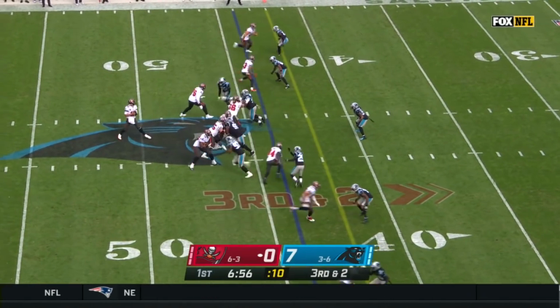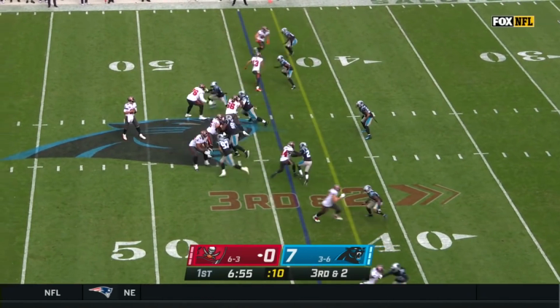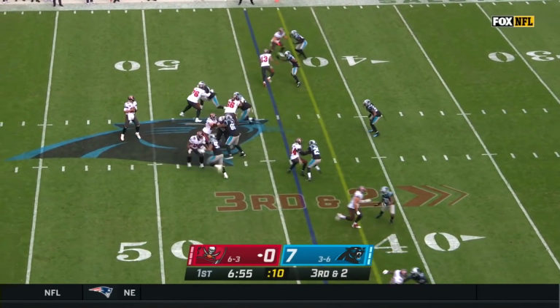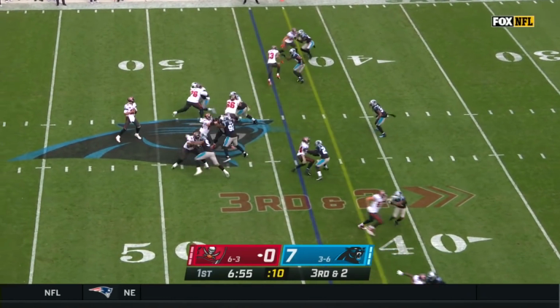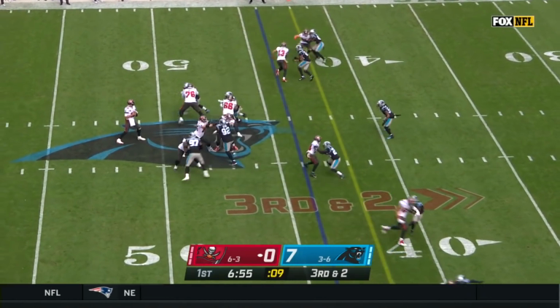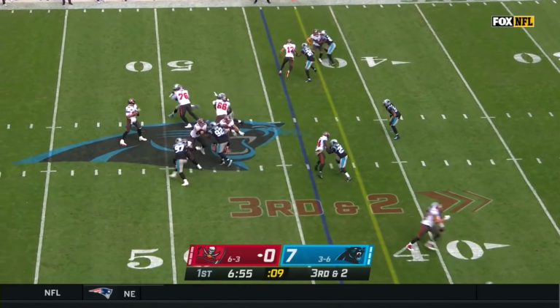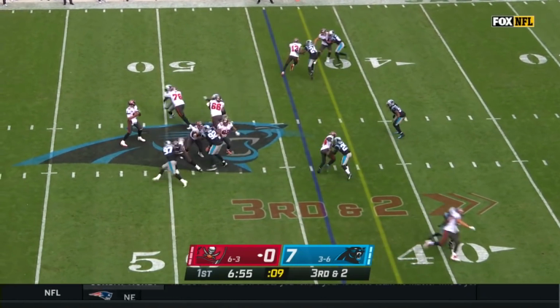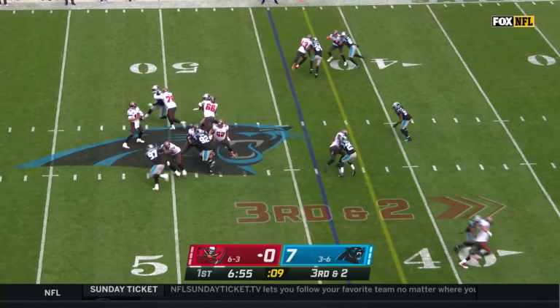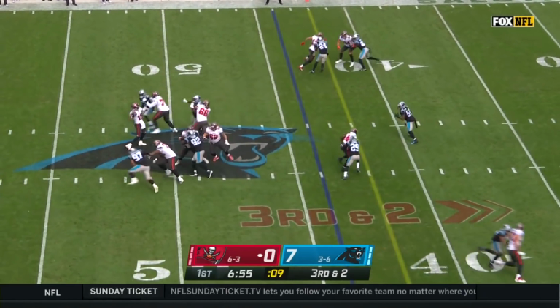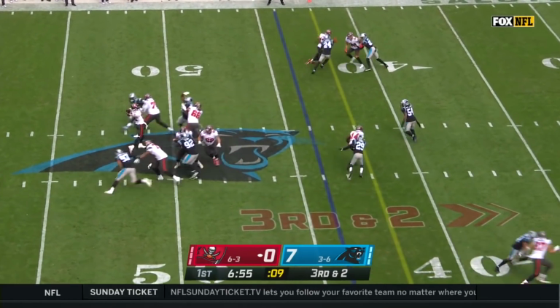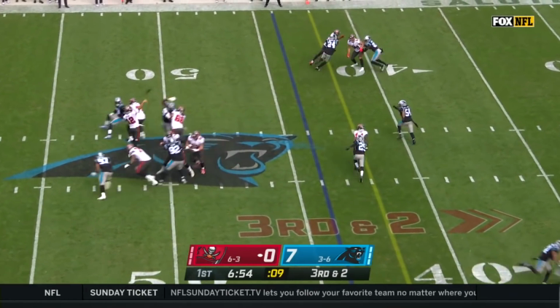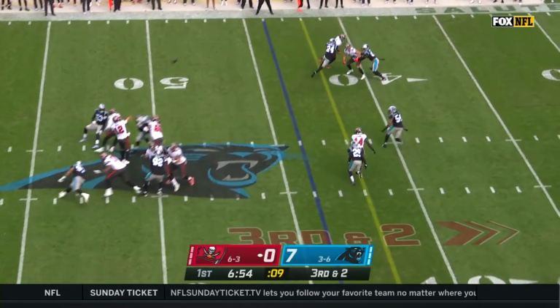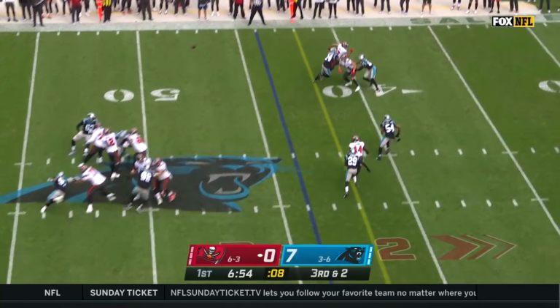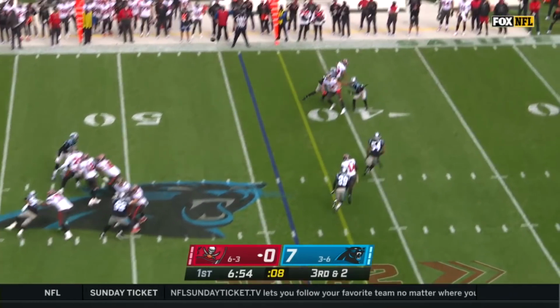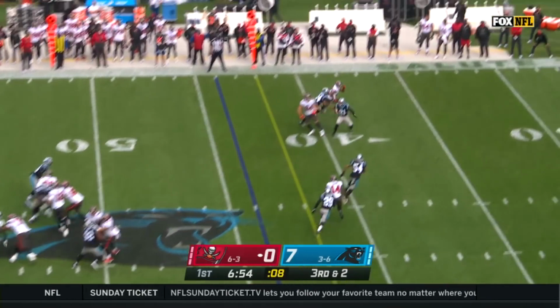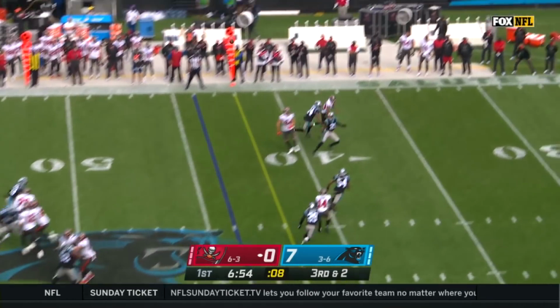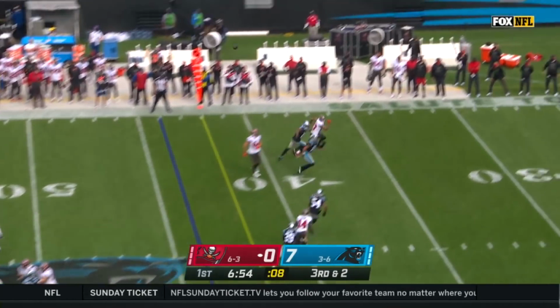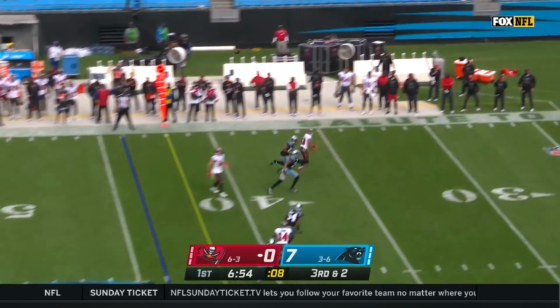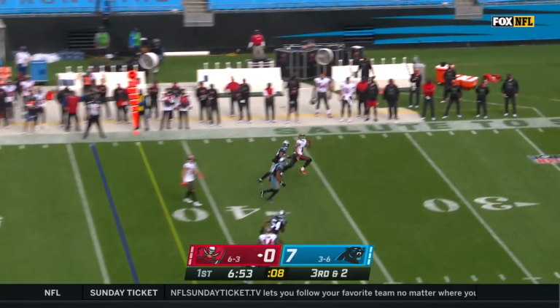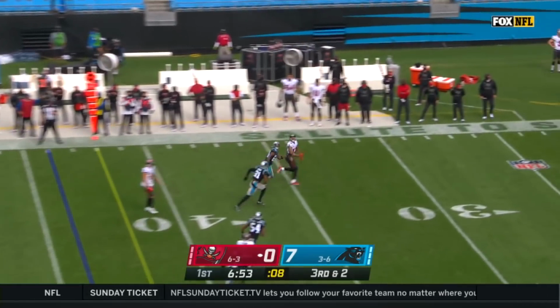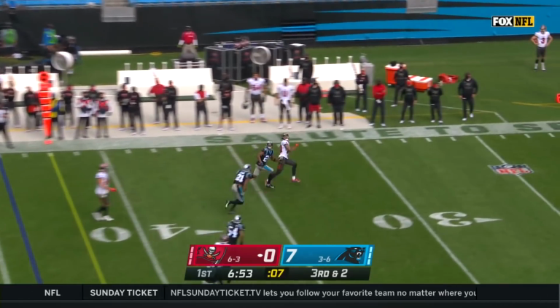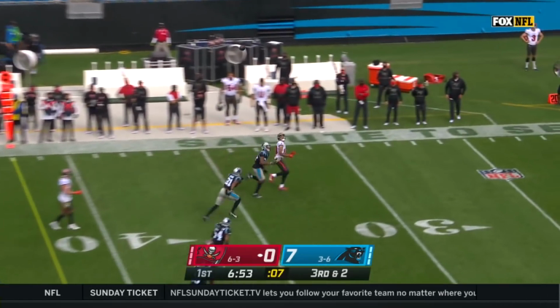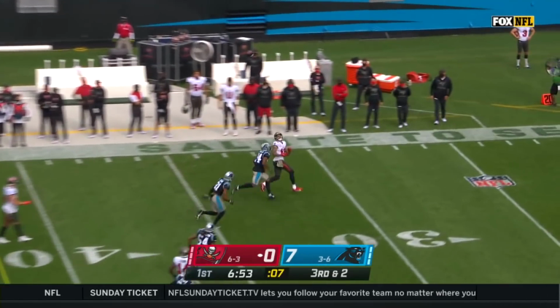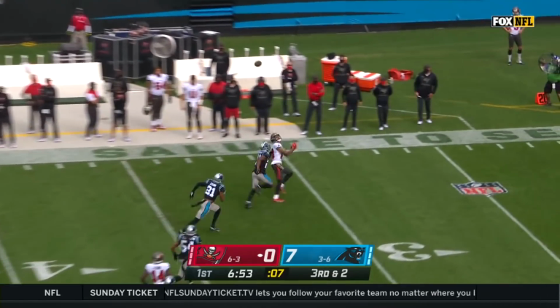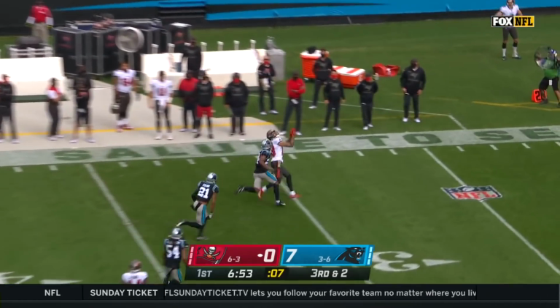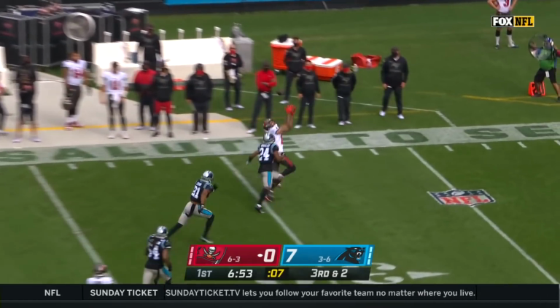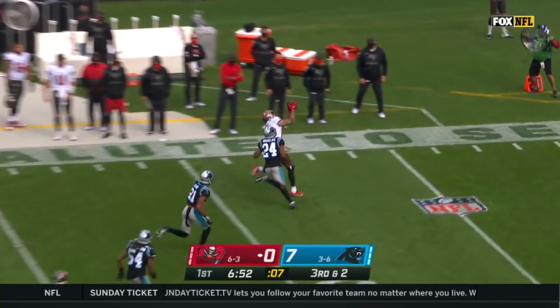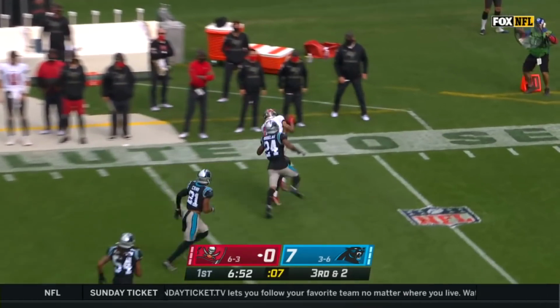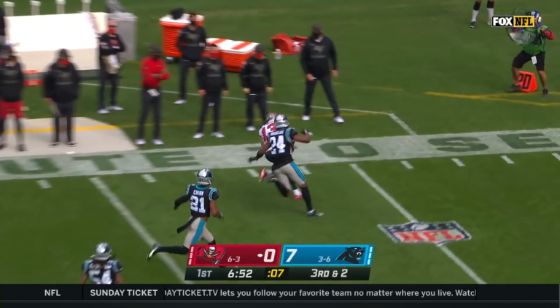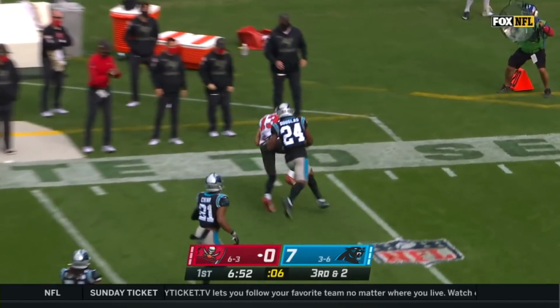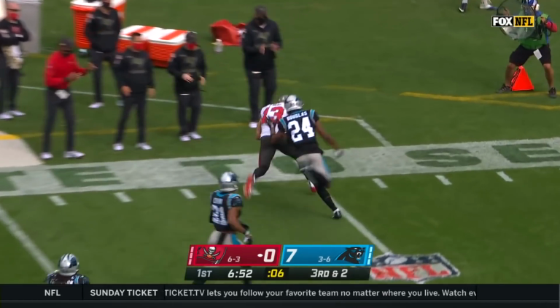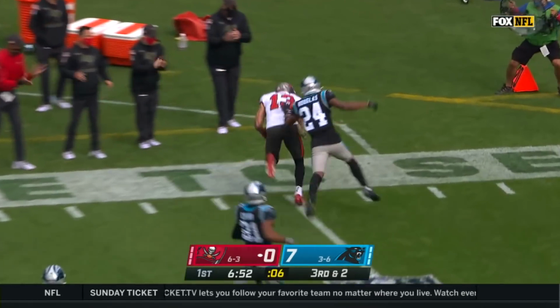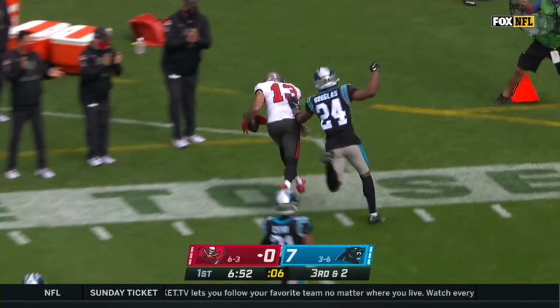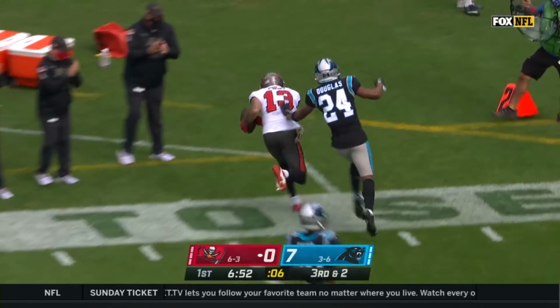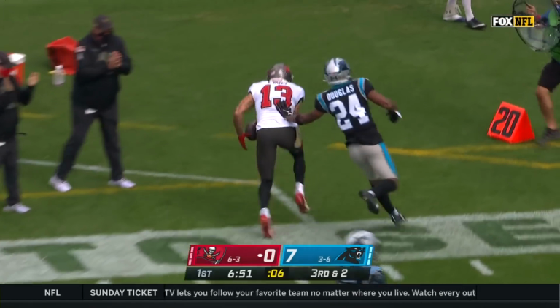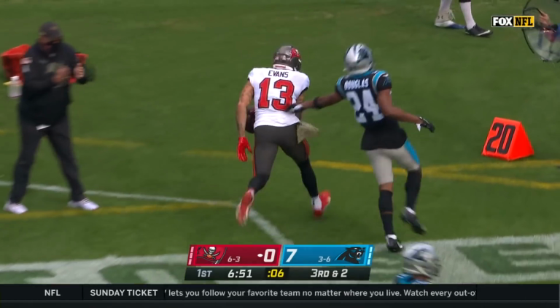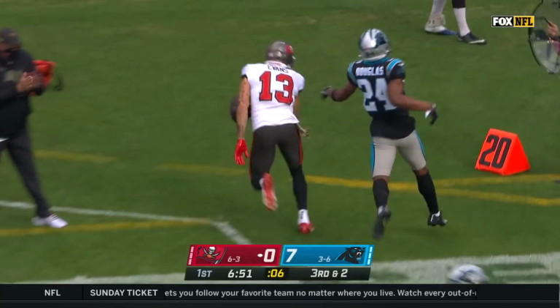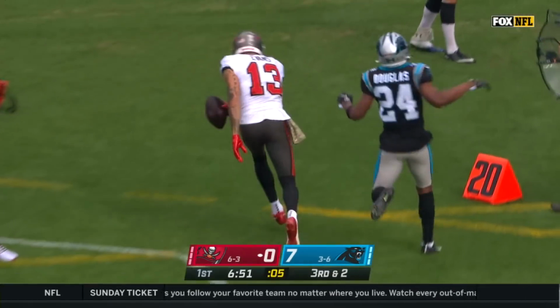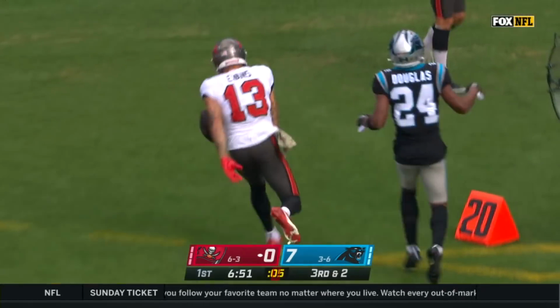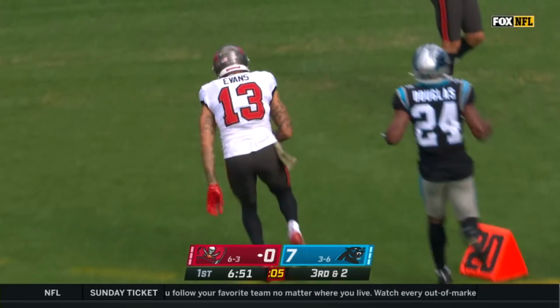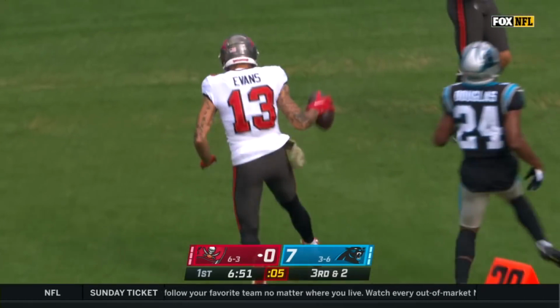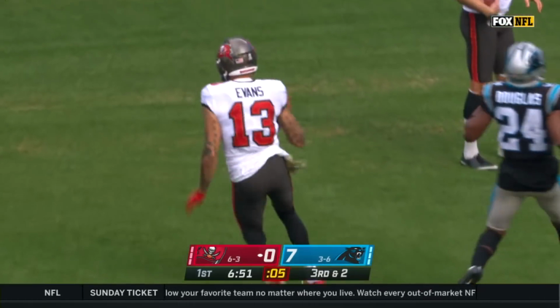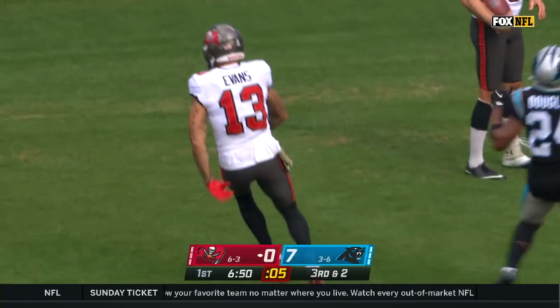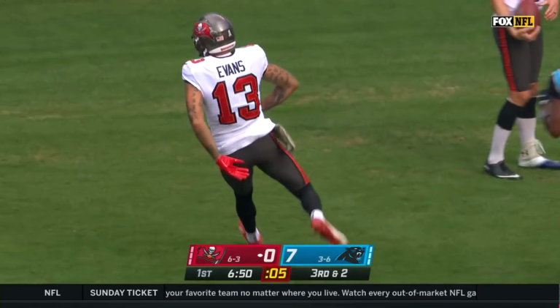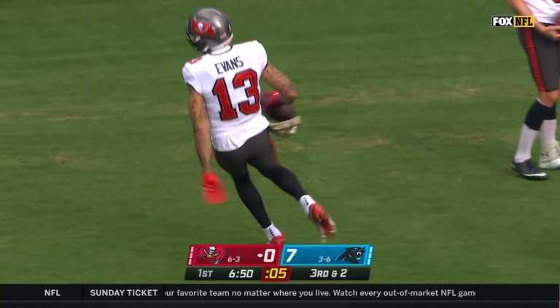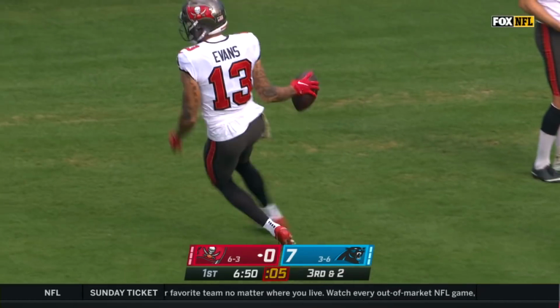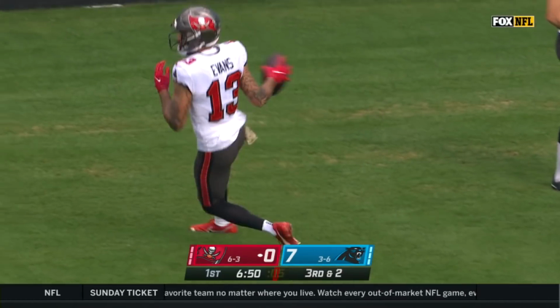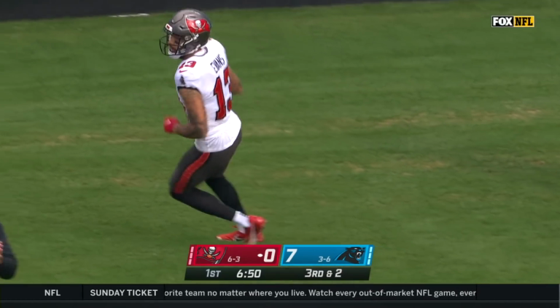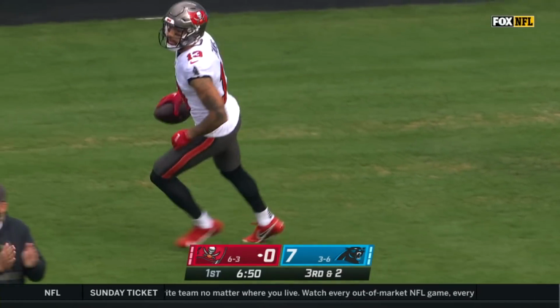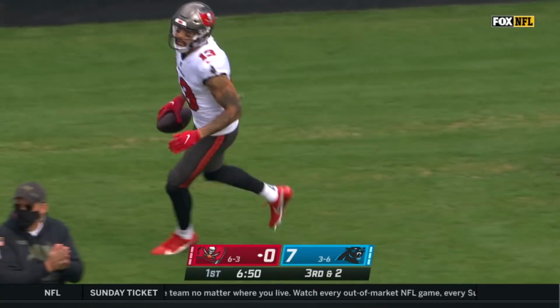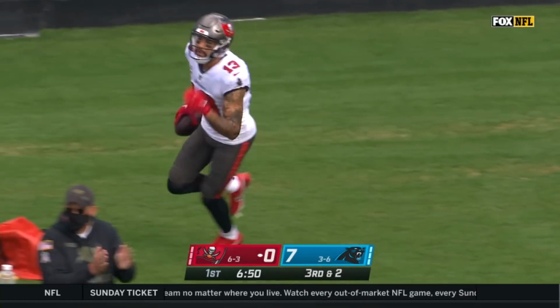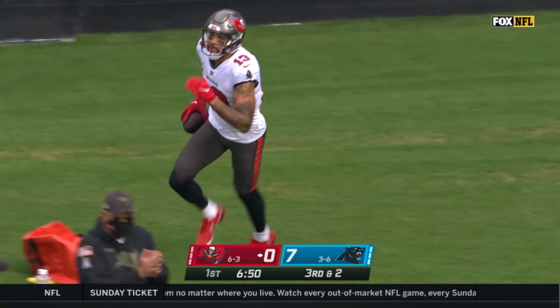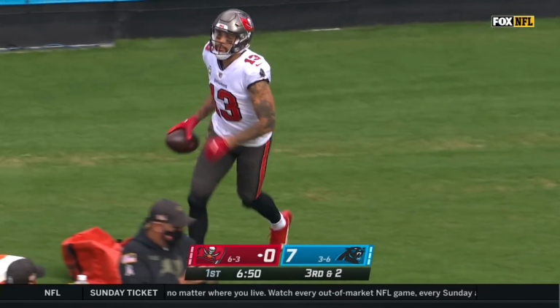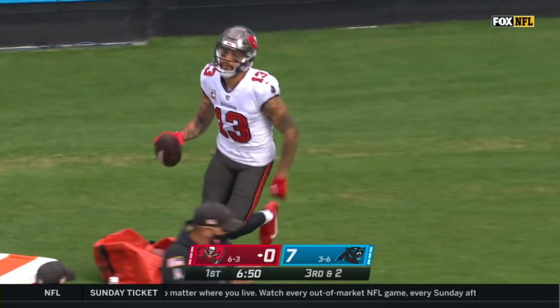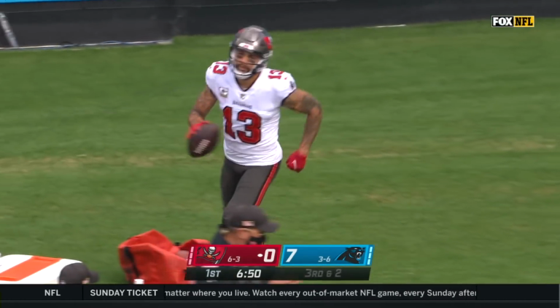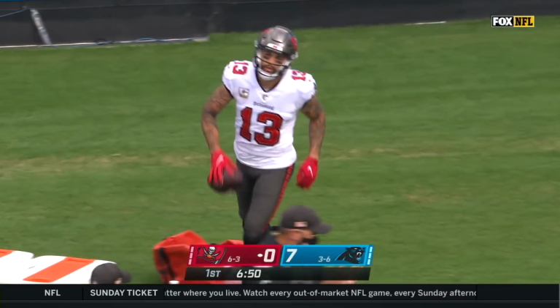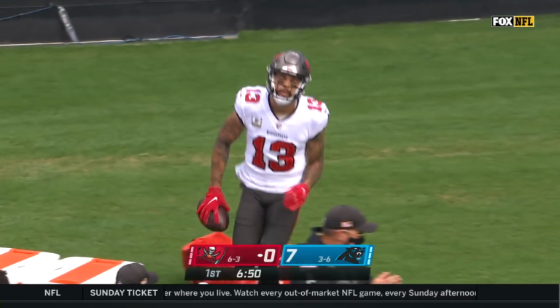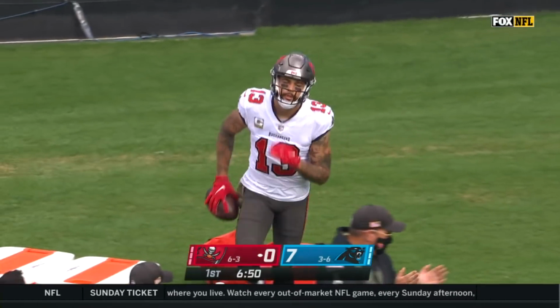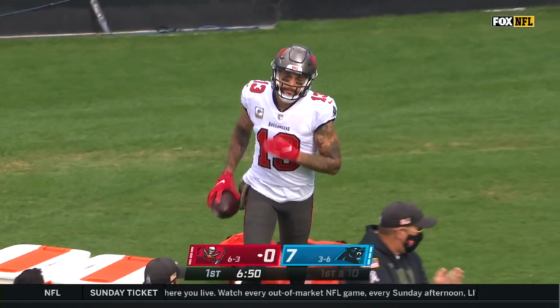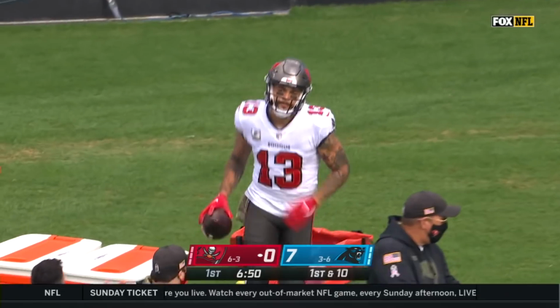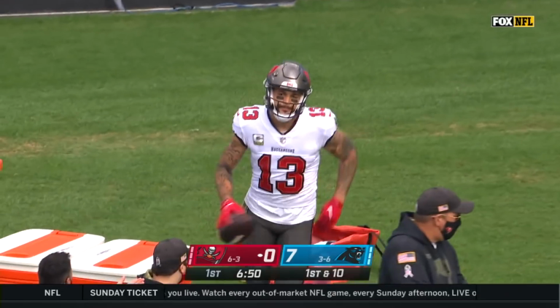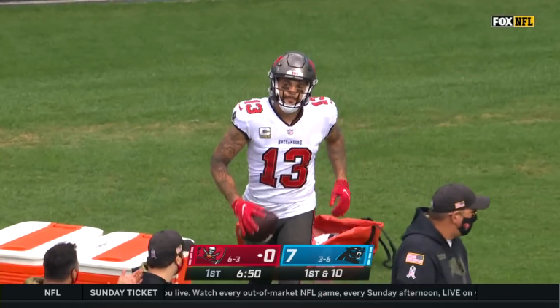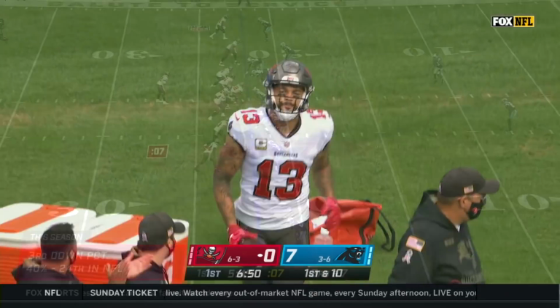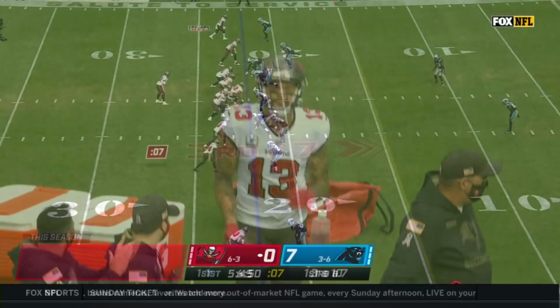Brady, four-man rush, going to float one down the far sideline. It is caught by Evans. What a pretty throw by Tom Brady.